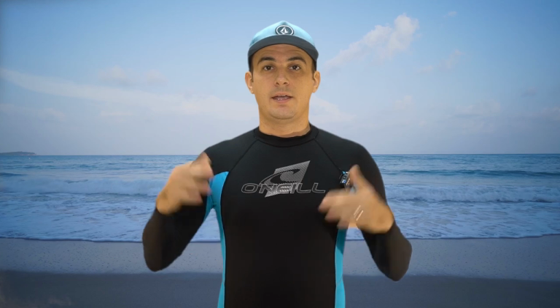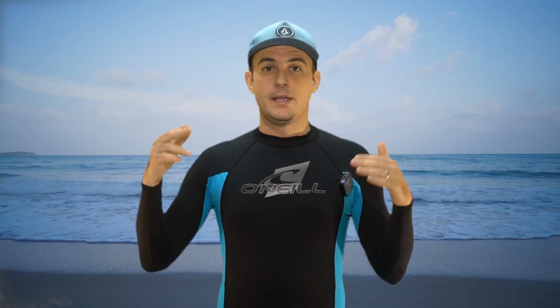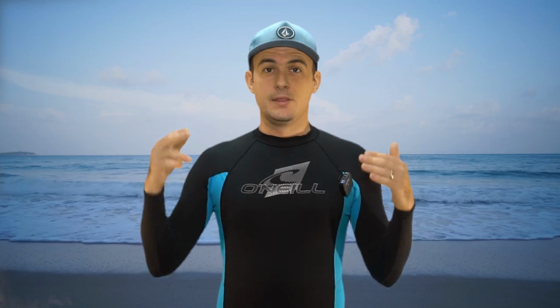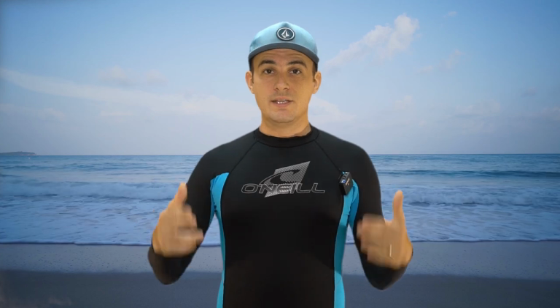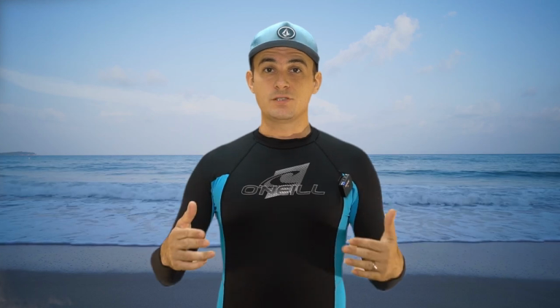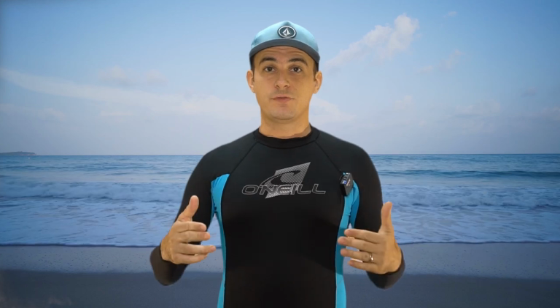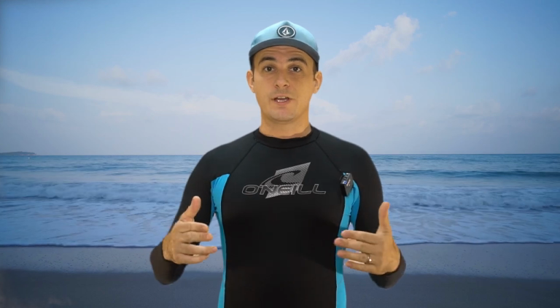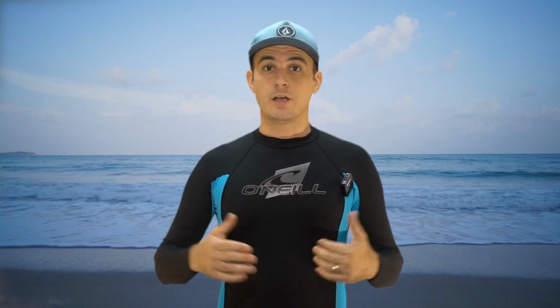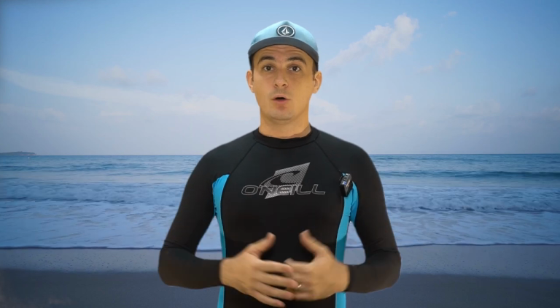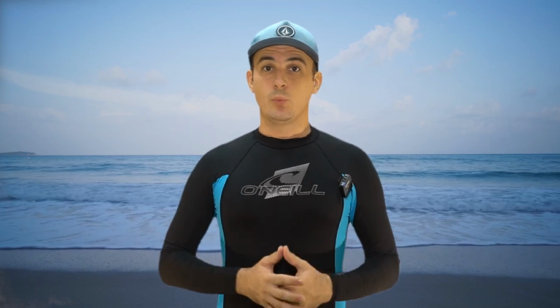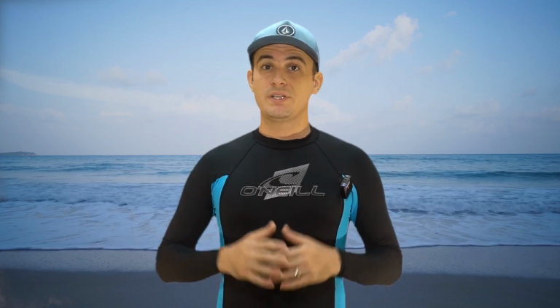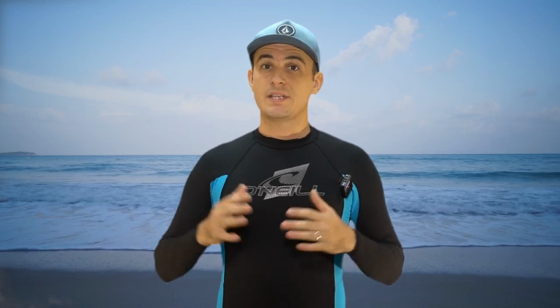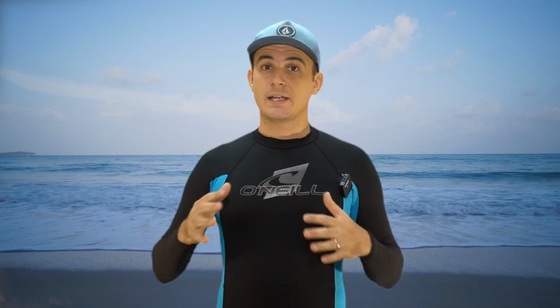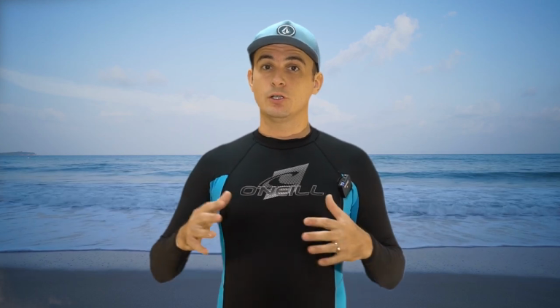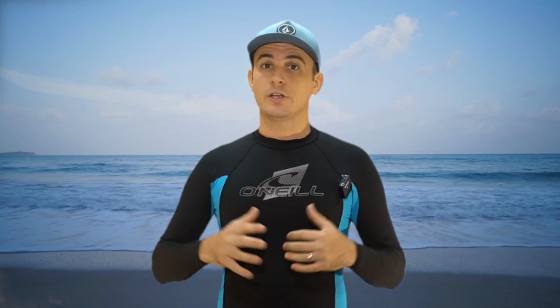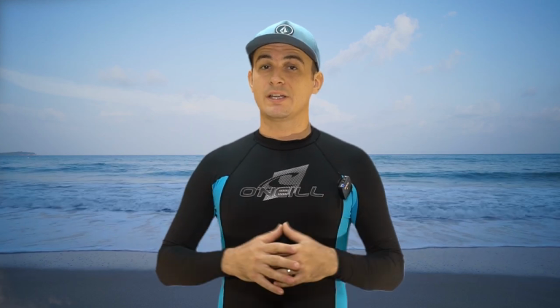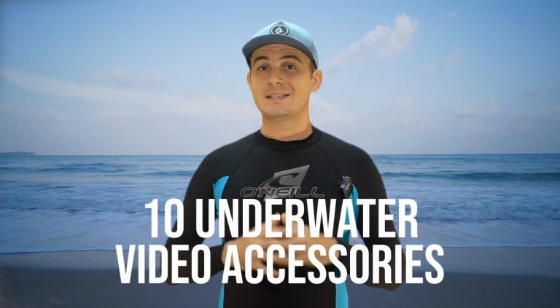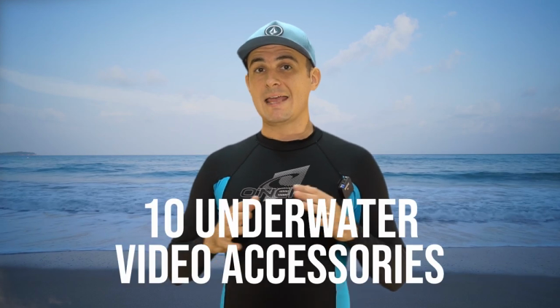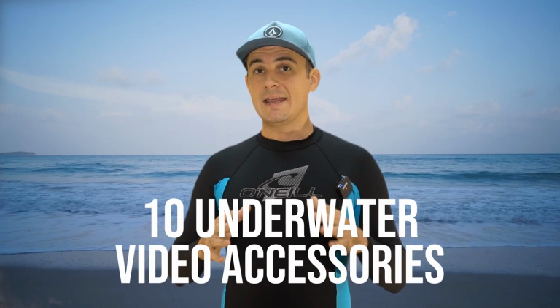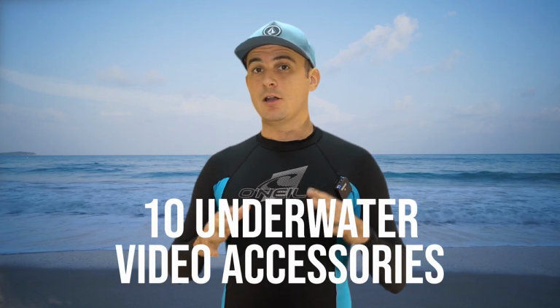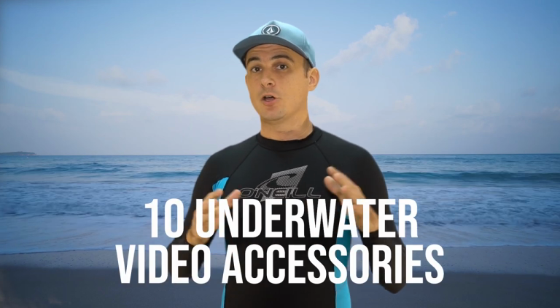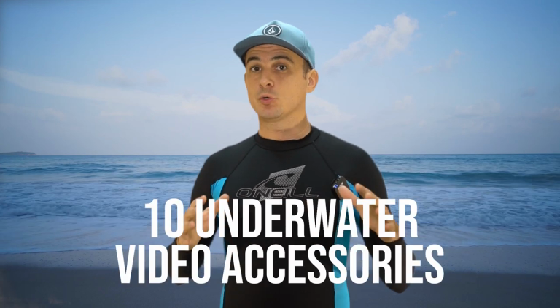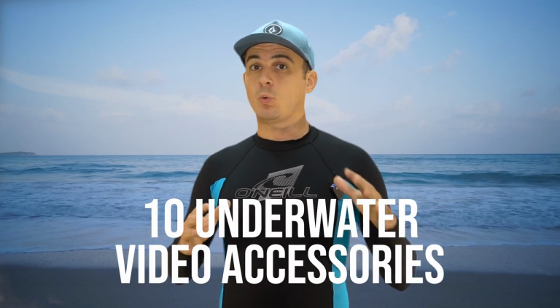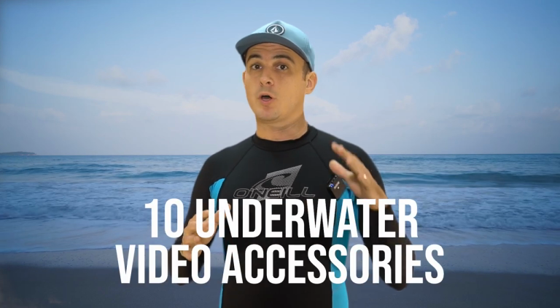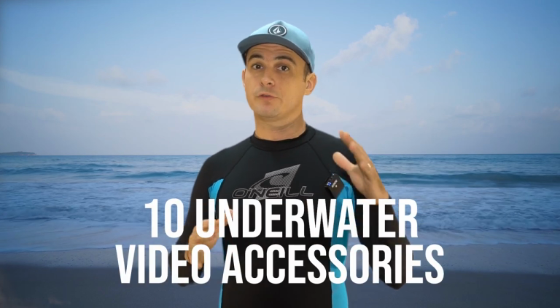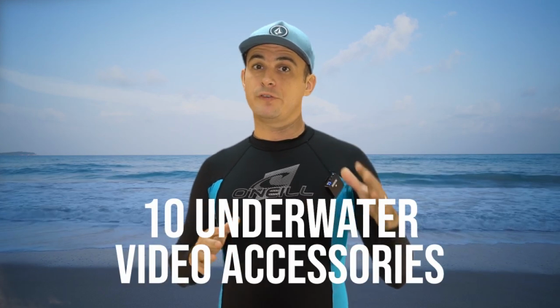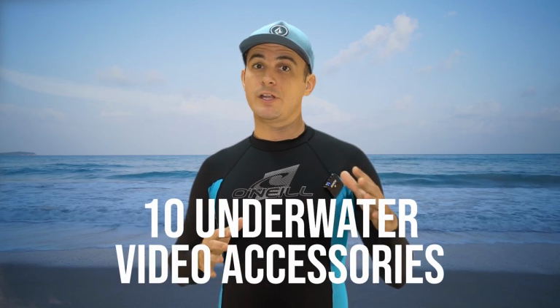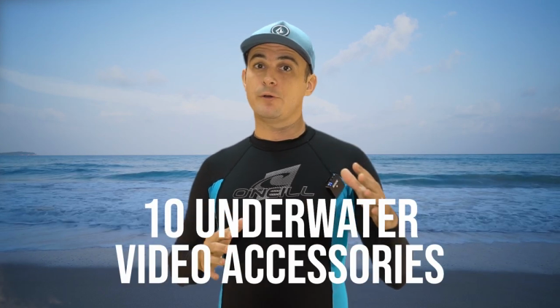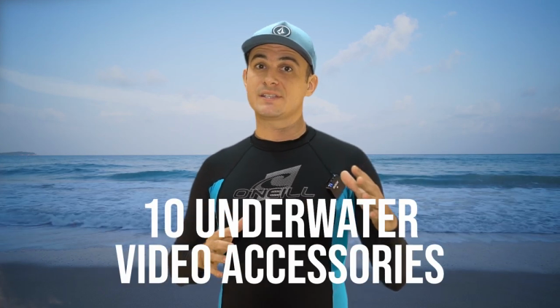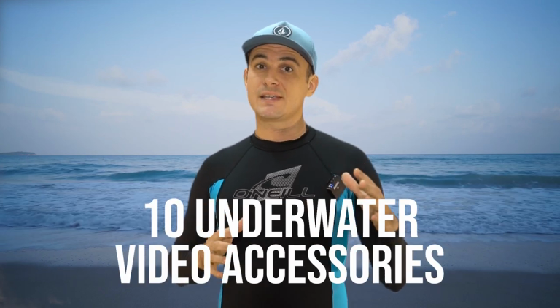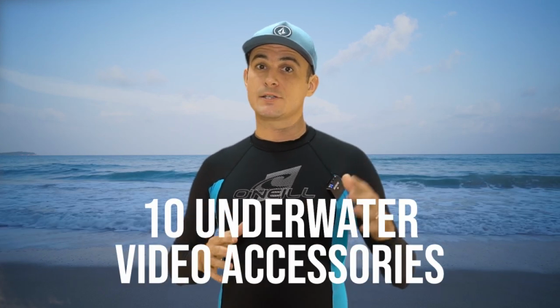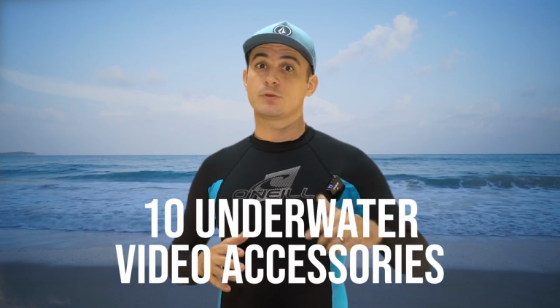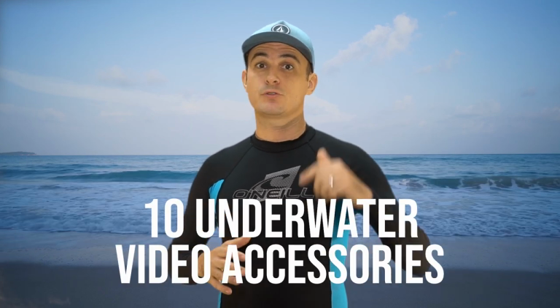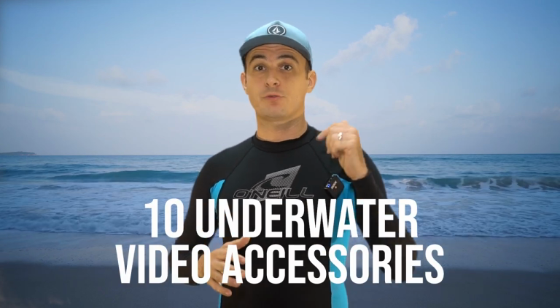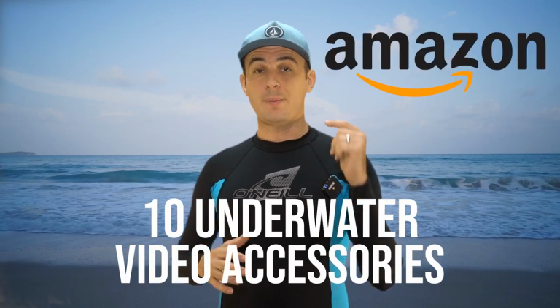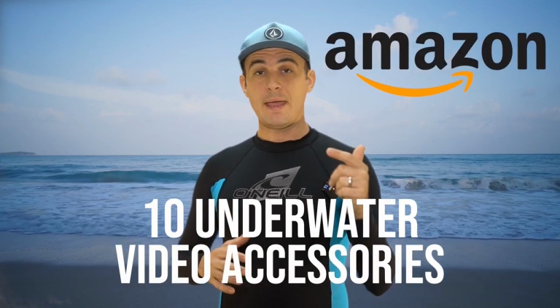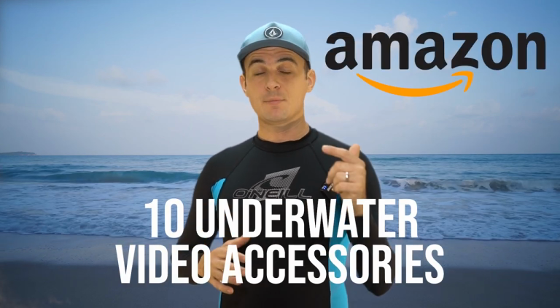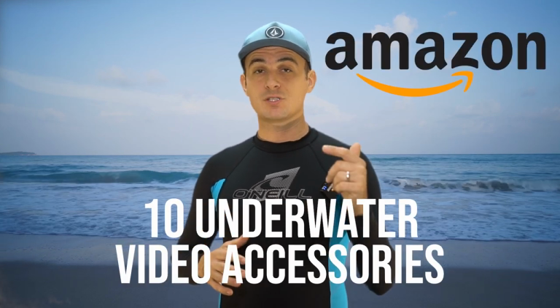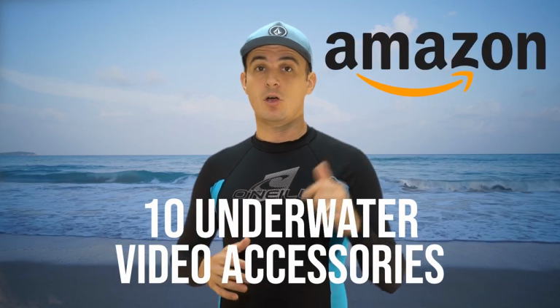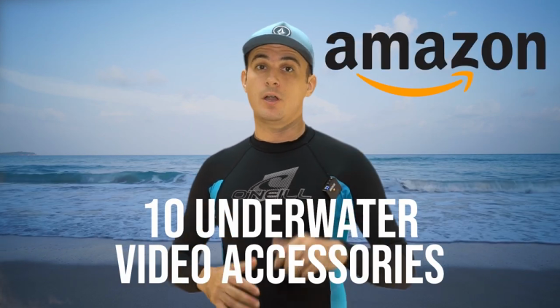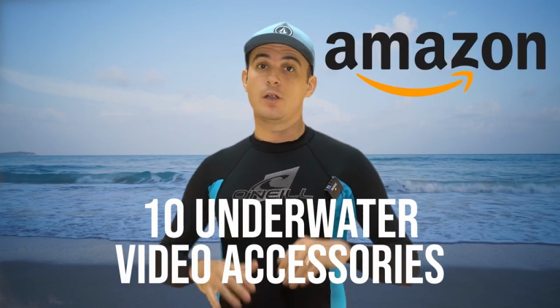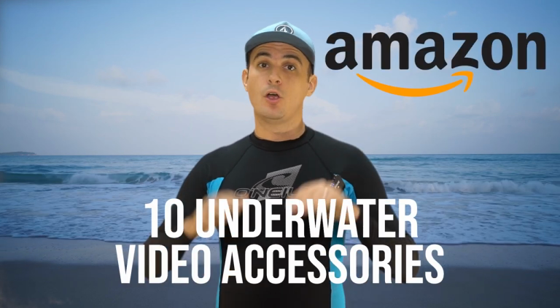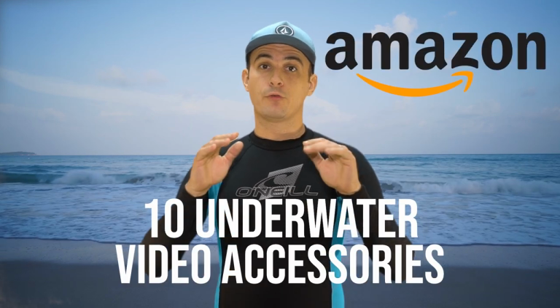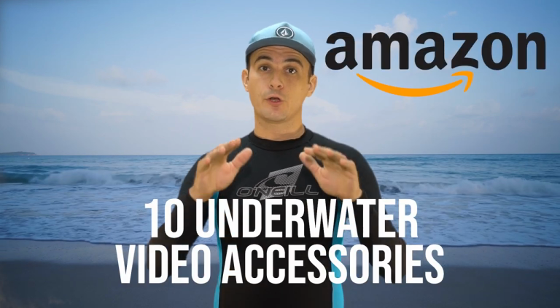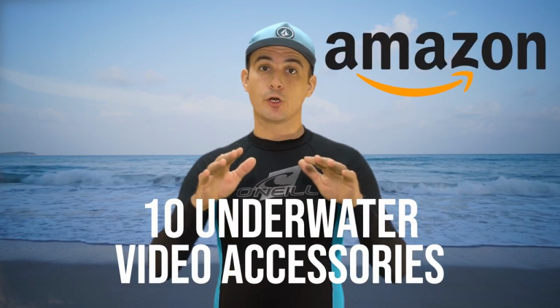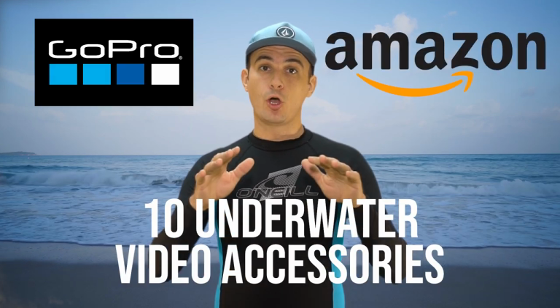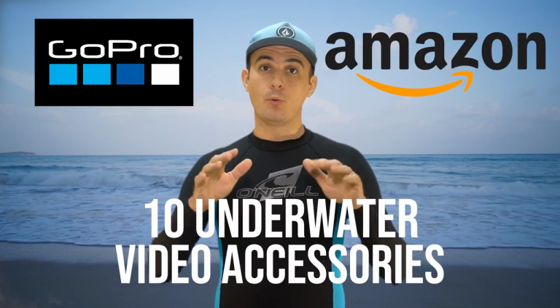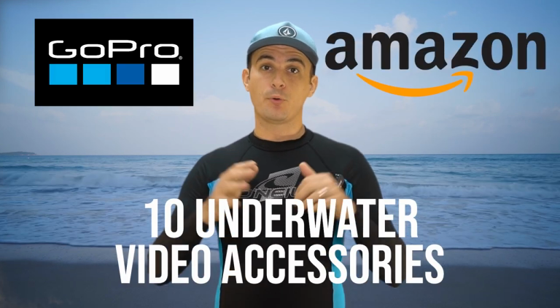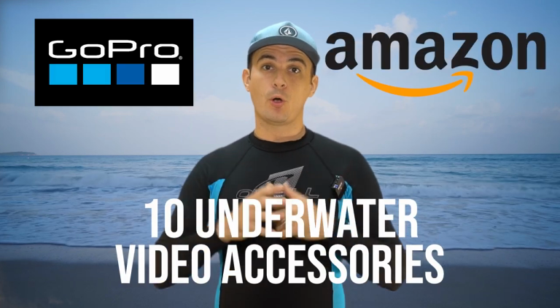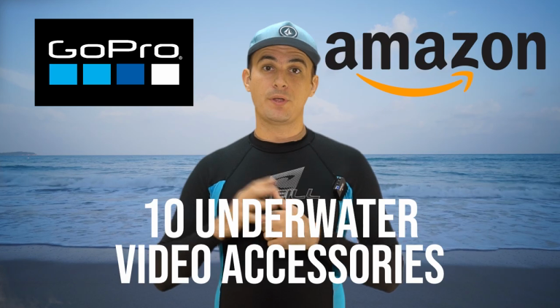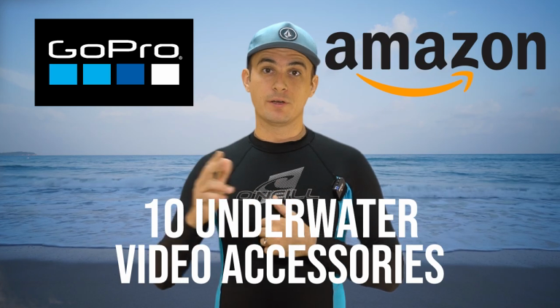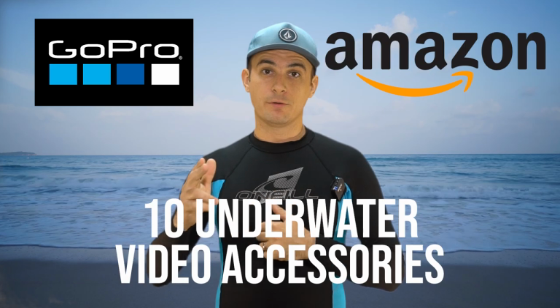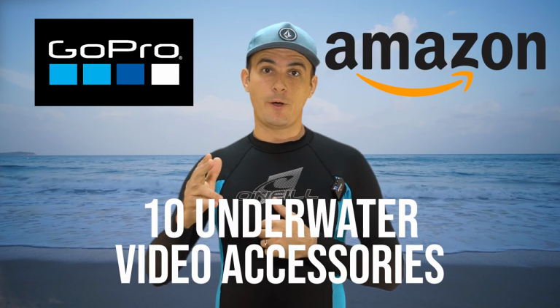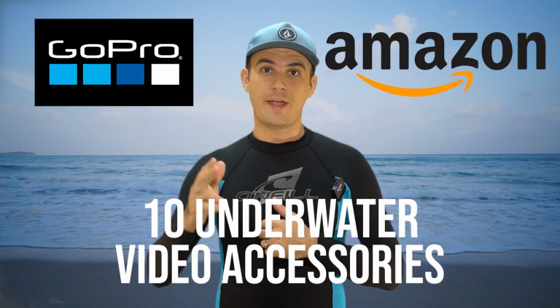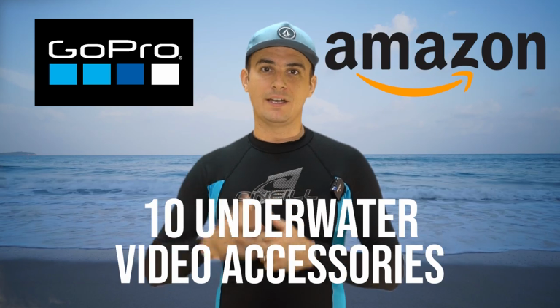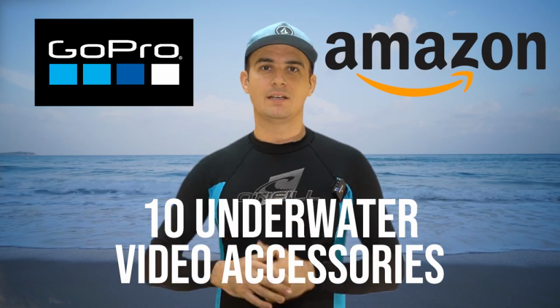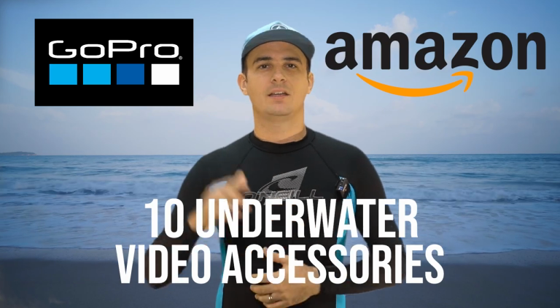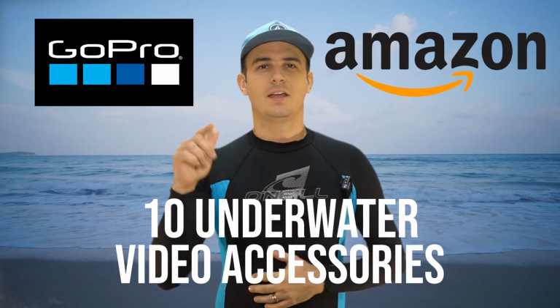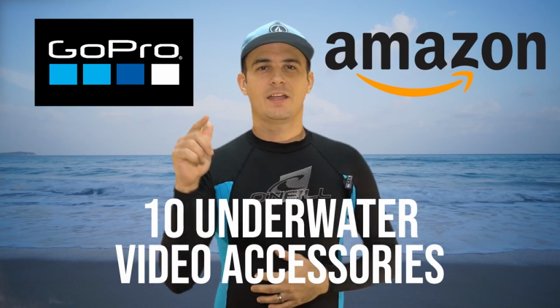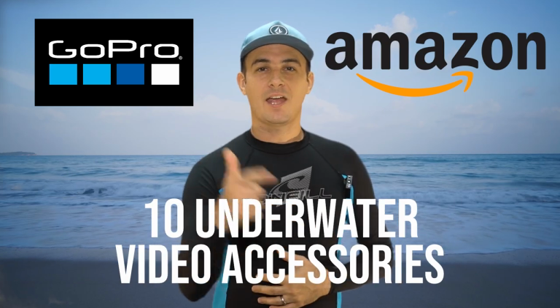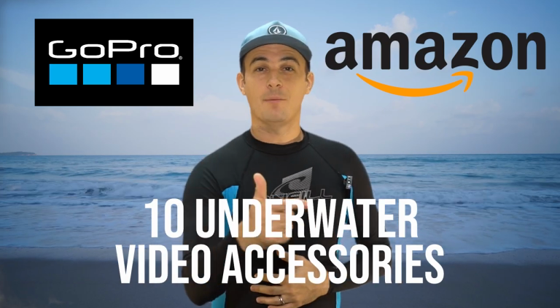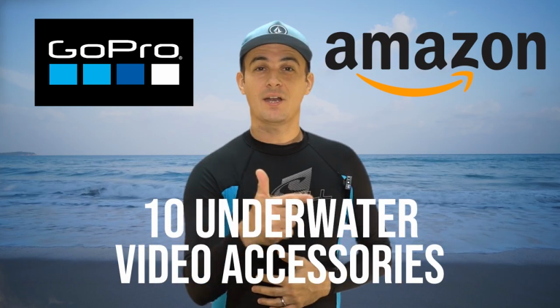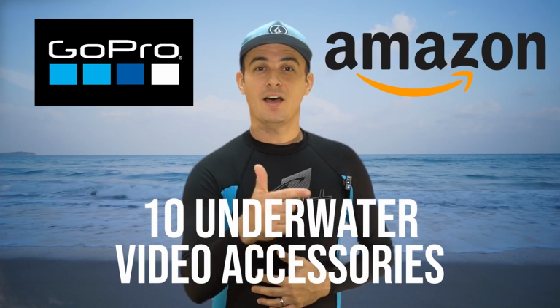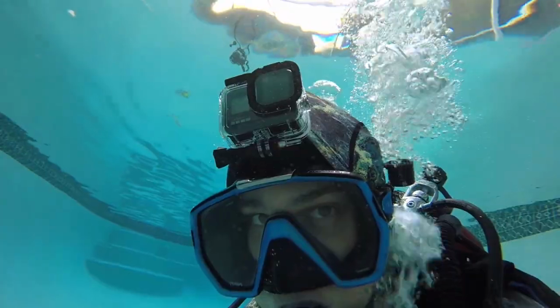In this video, we take a look at 10 underwater video accessories from Amazon for your GoPro Hero 8.